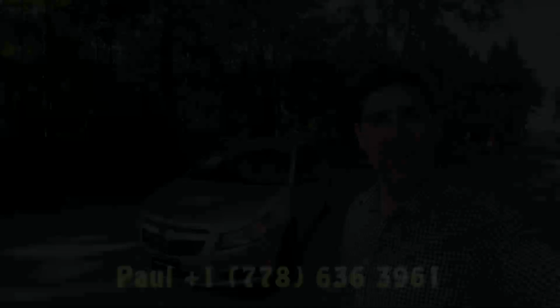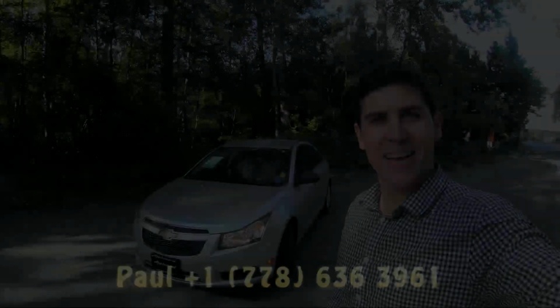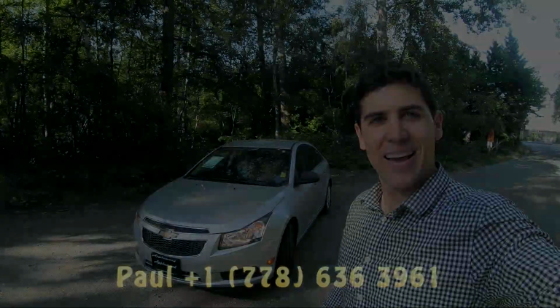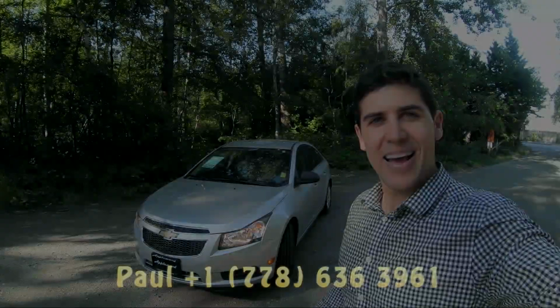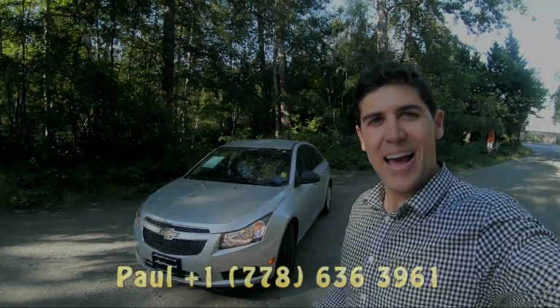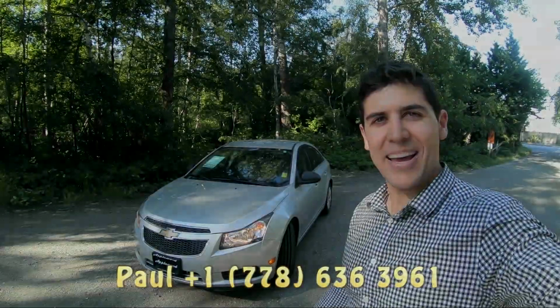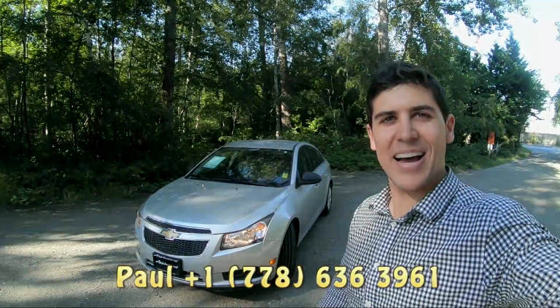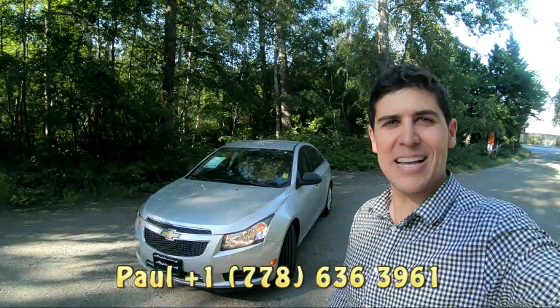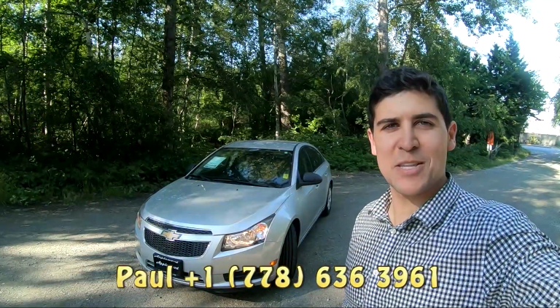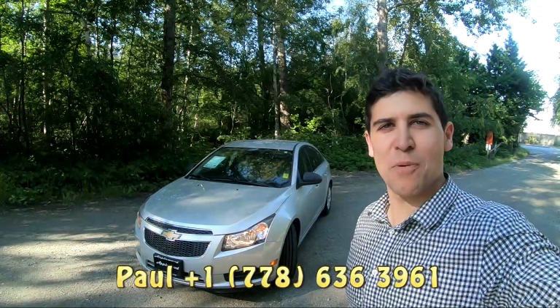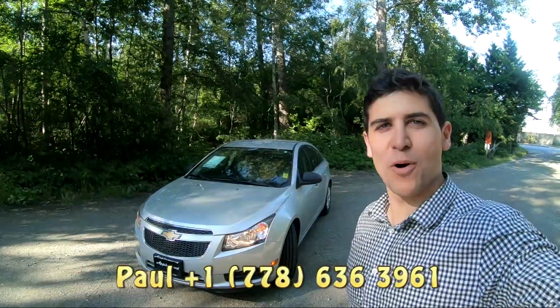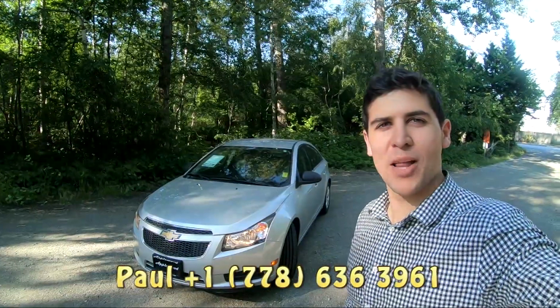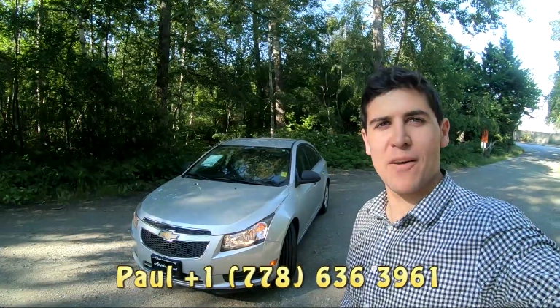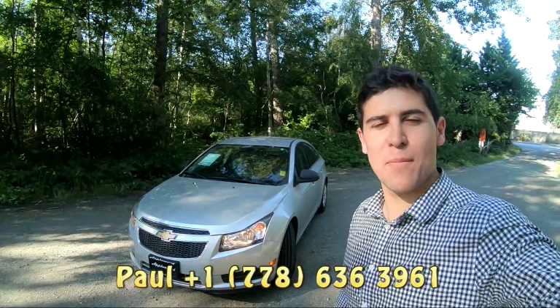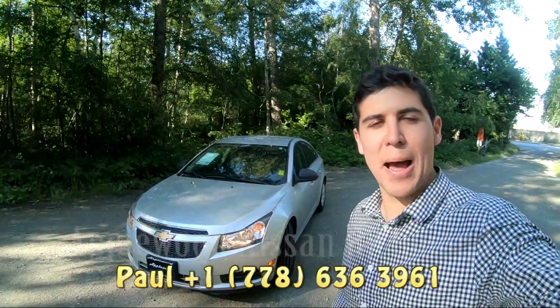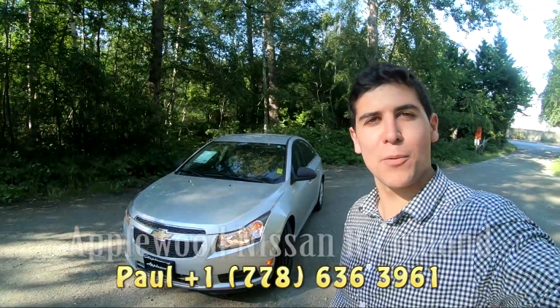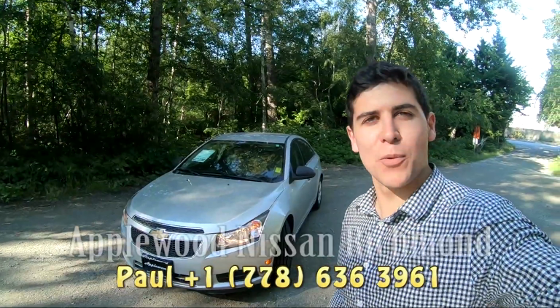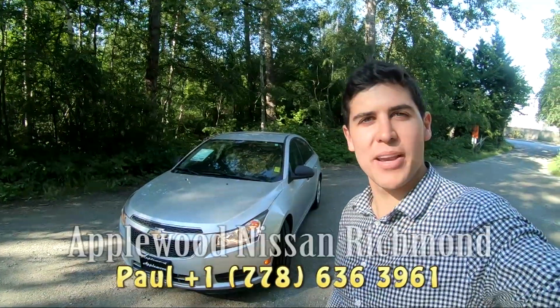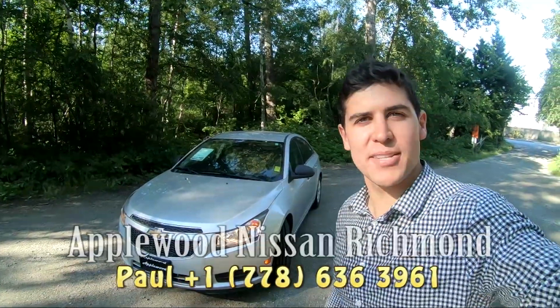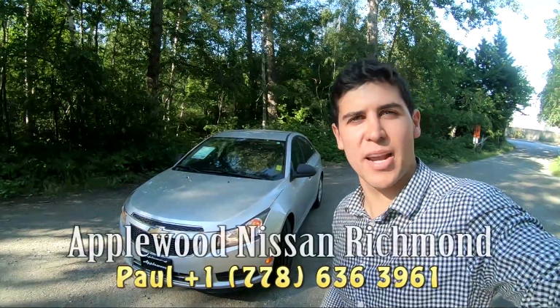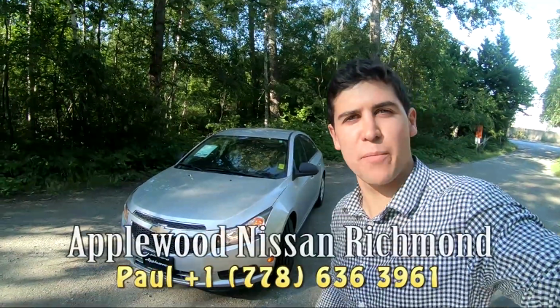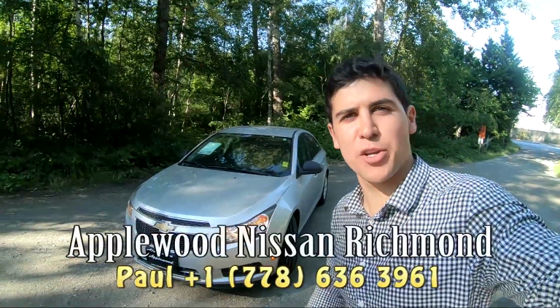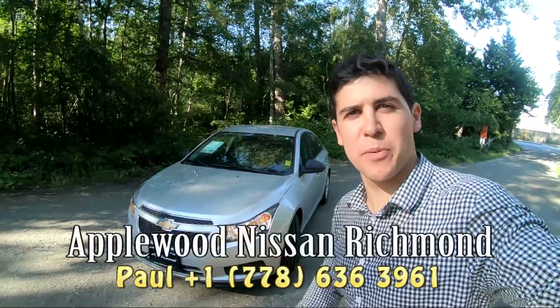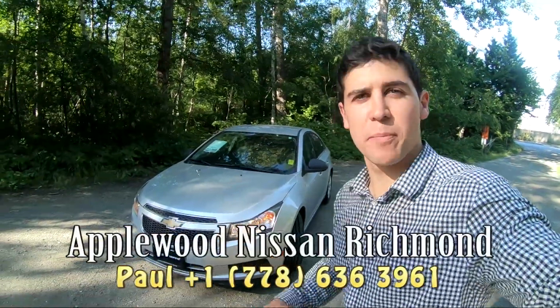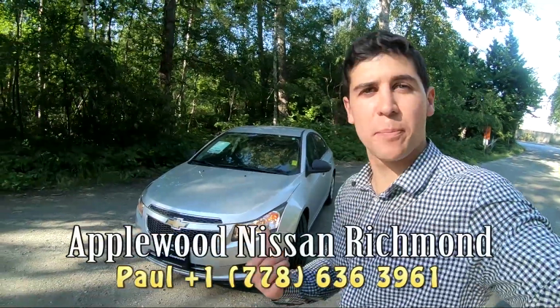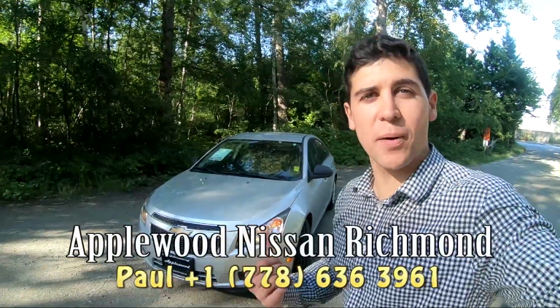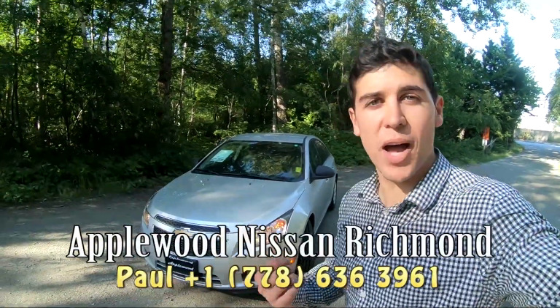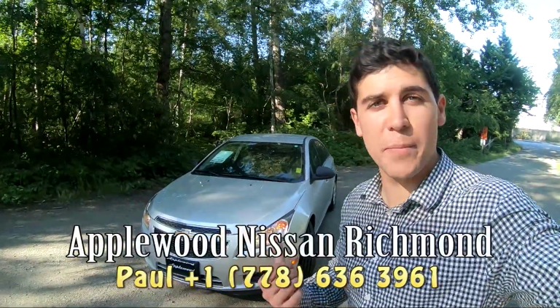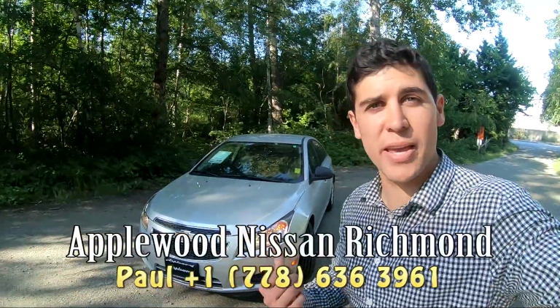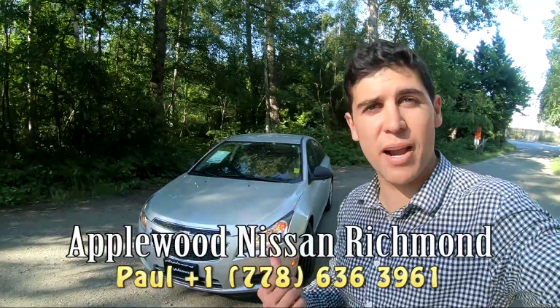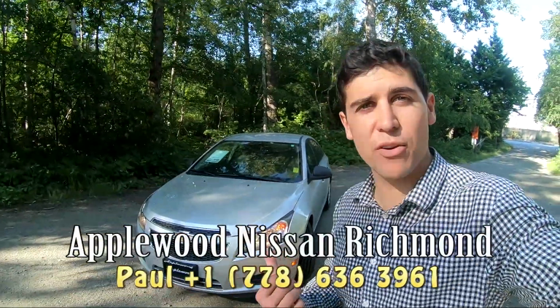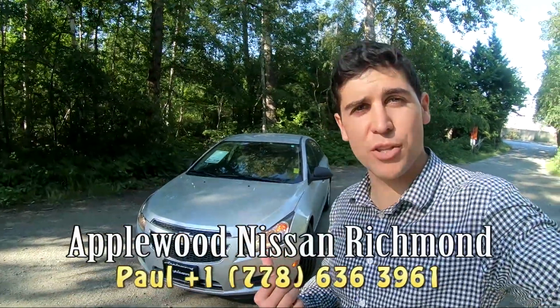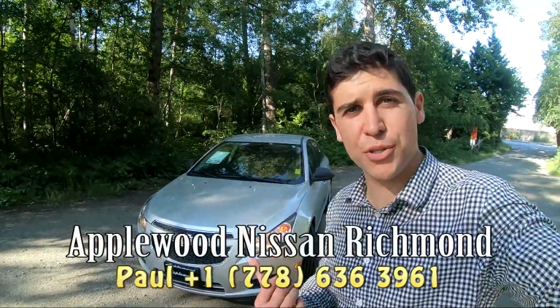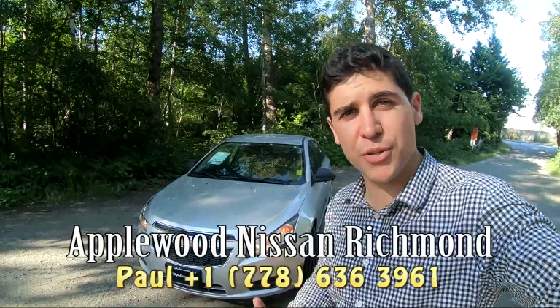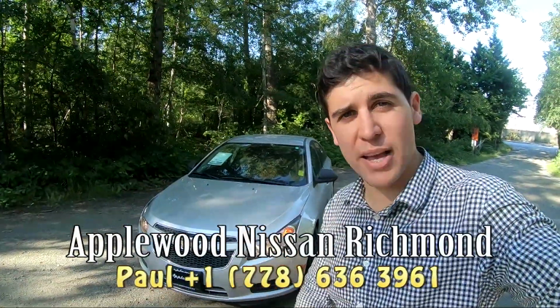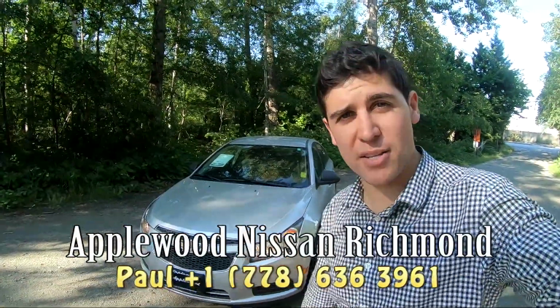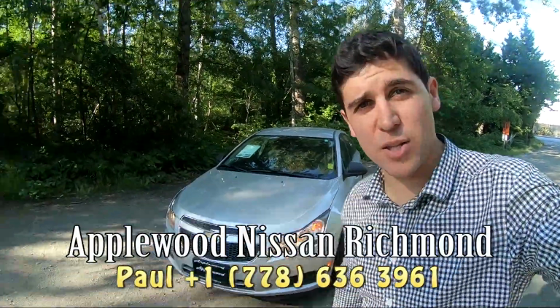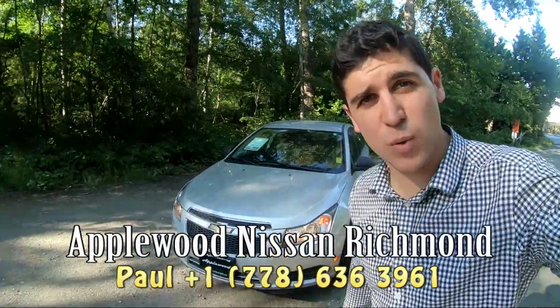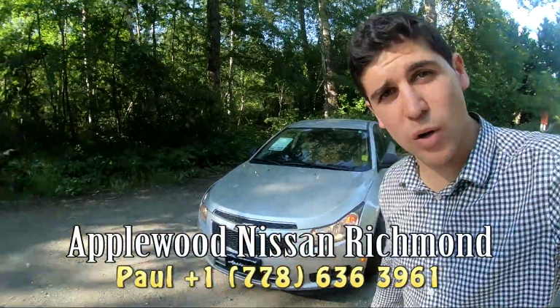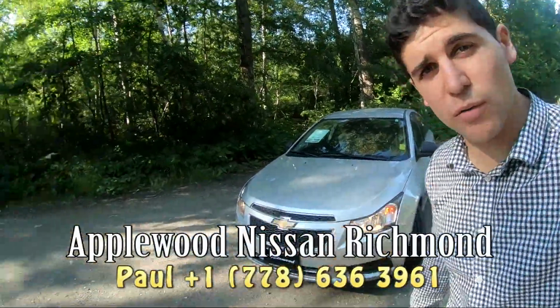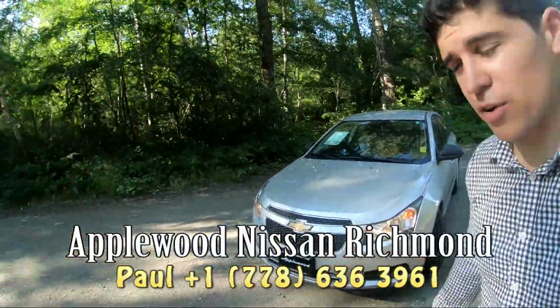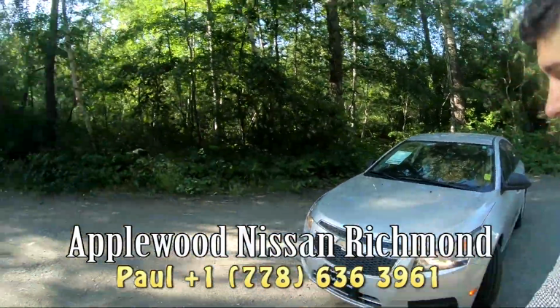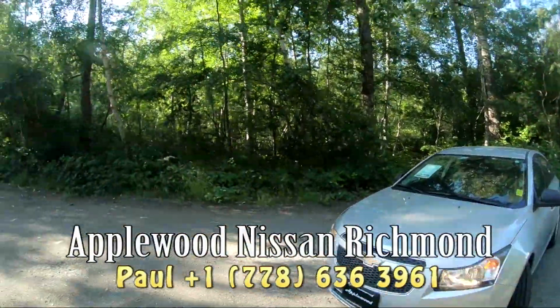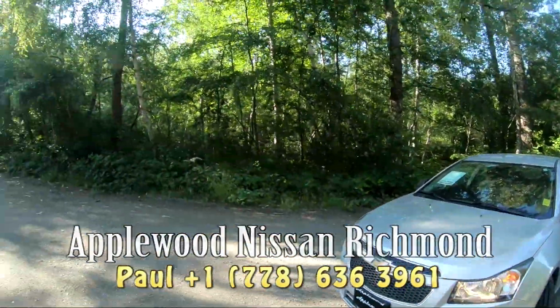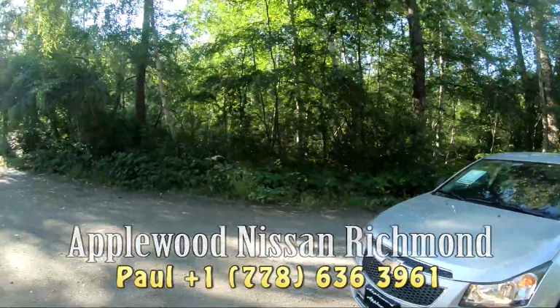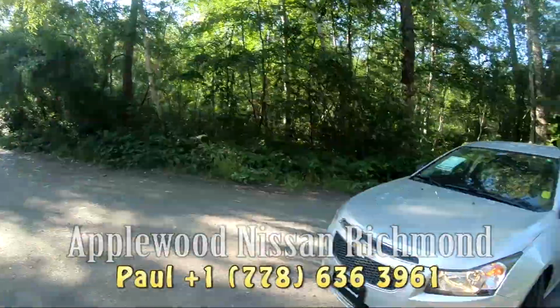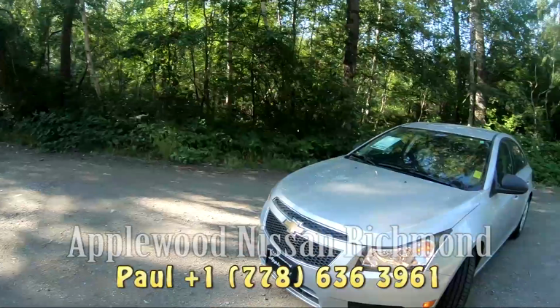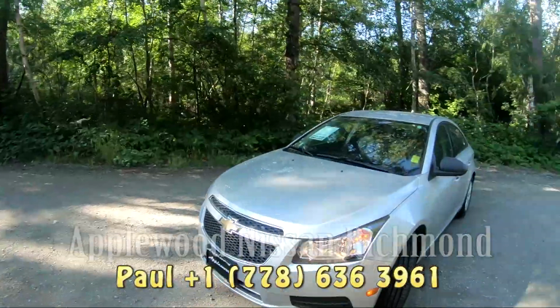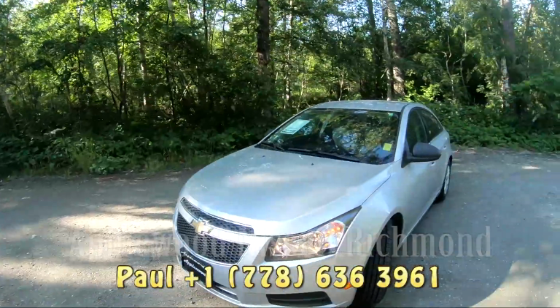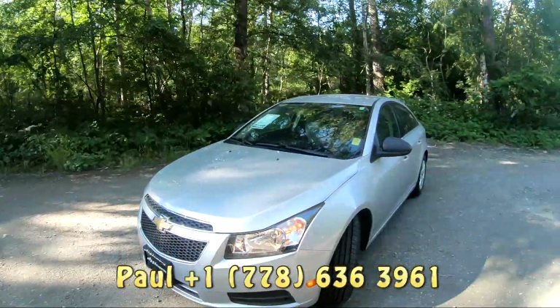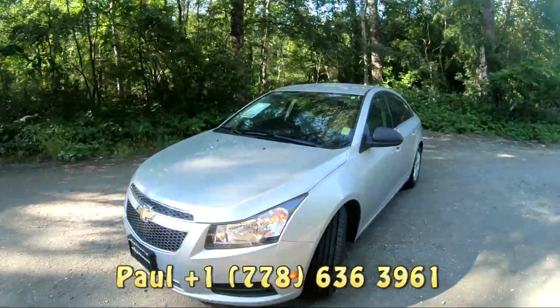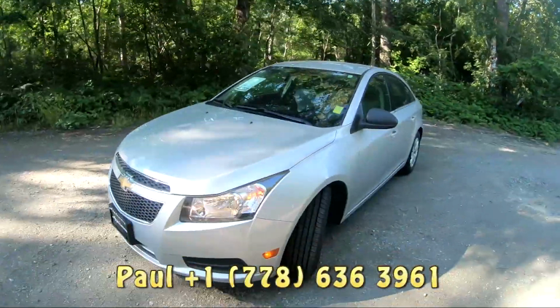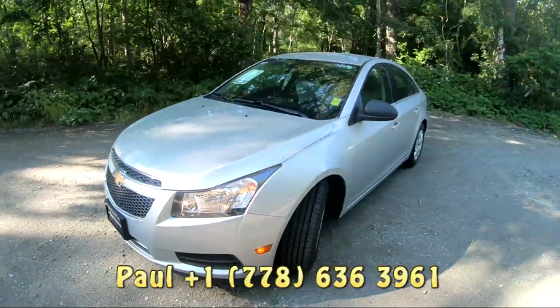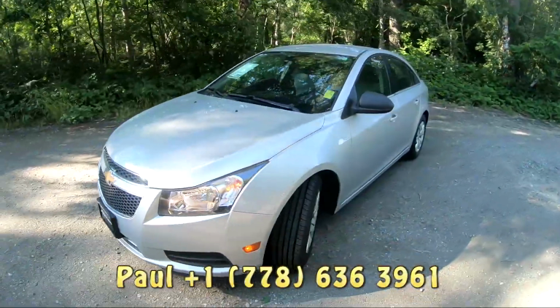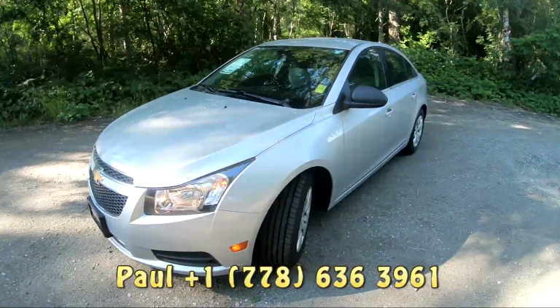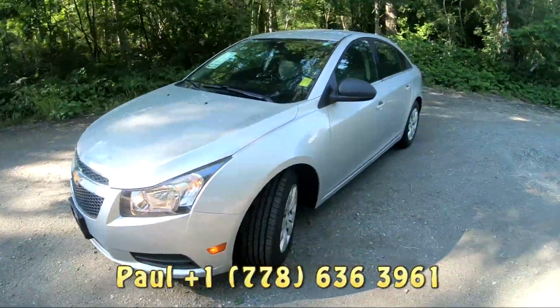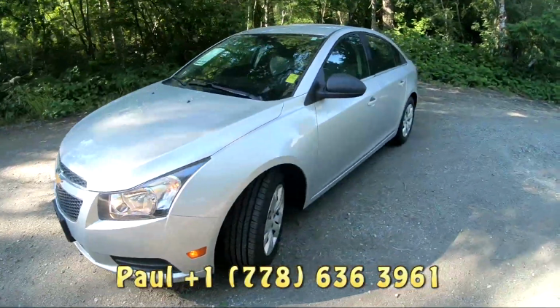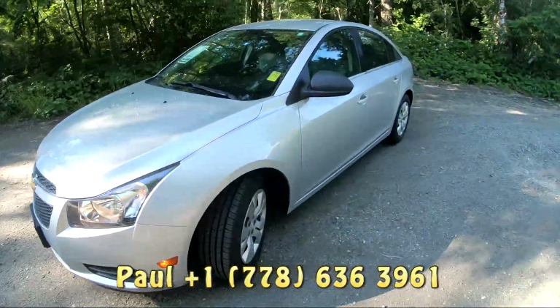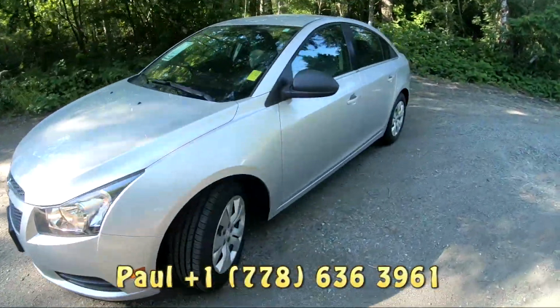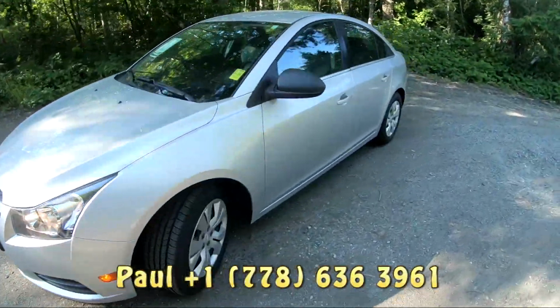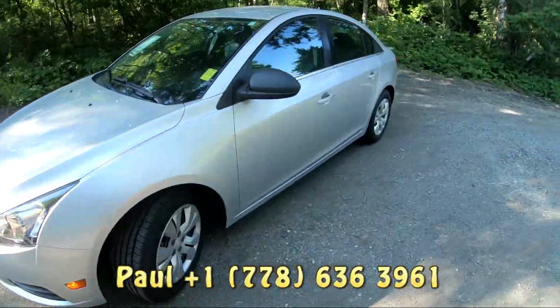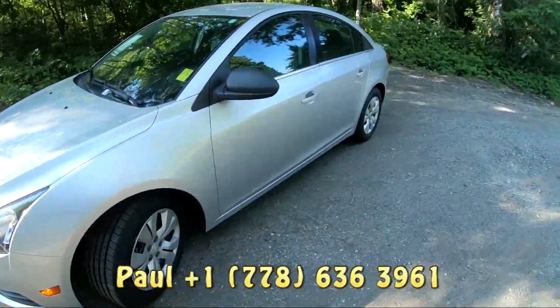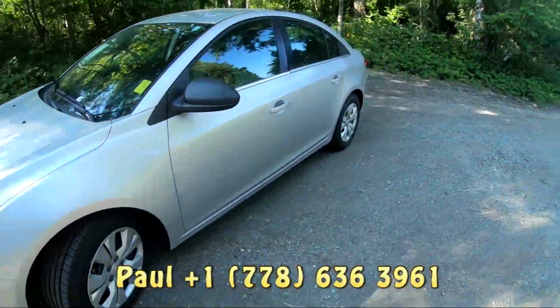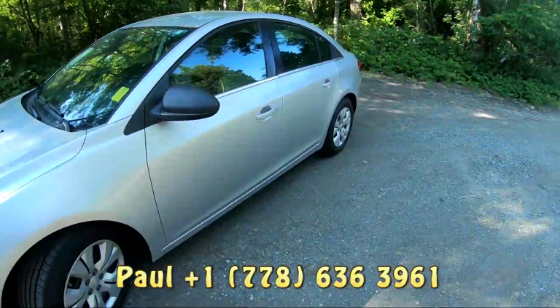Hey guys, it's Paul here from Applewood Nissan in Richmond. Behind me here, I've got a 2012 Chevy Cruze — really well-looked after car.